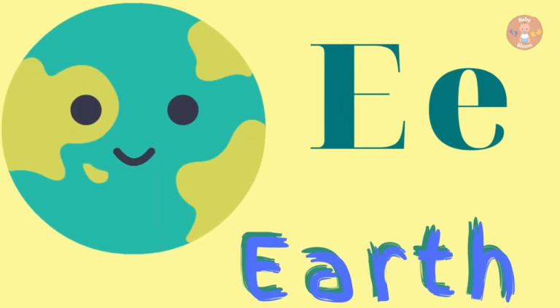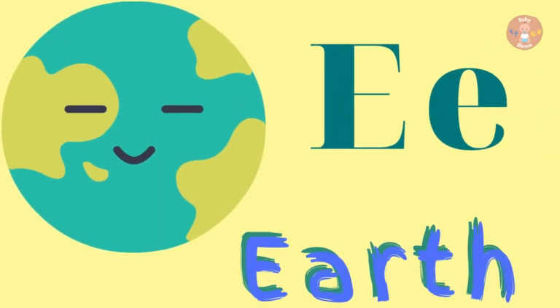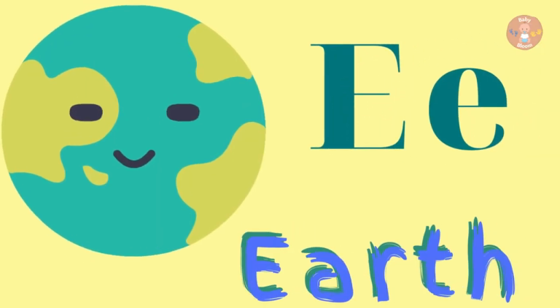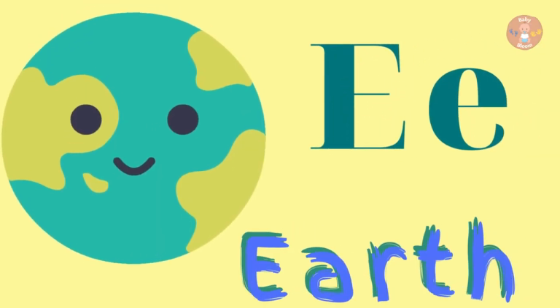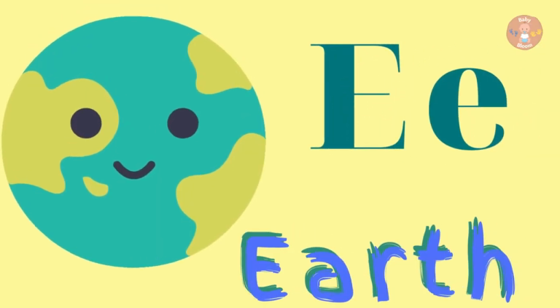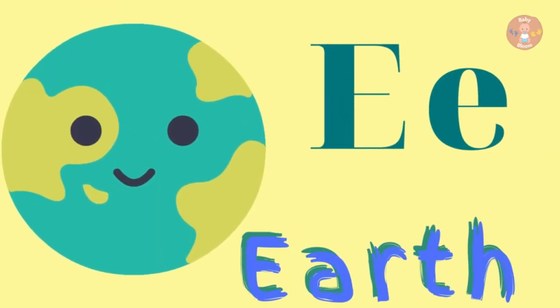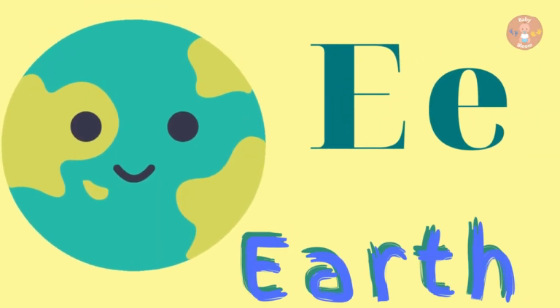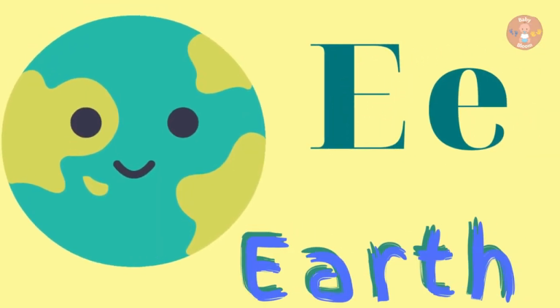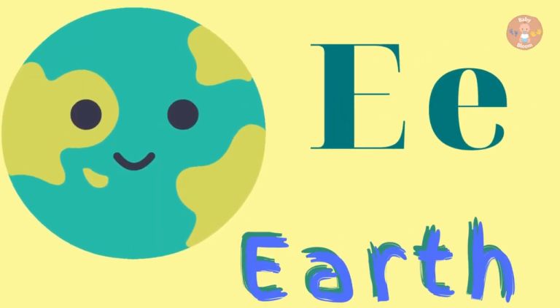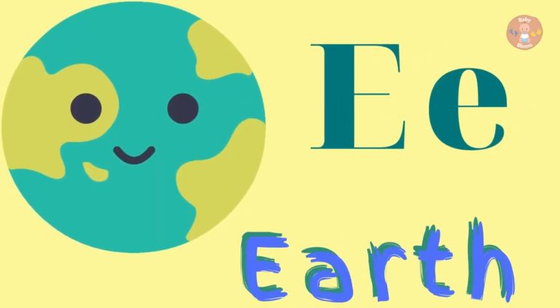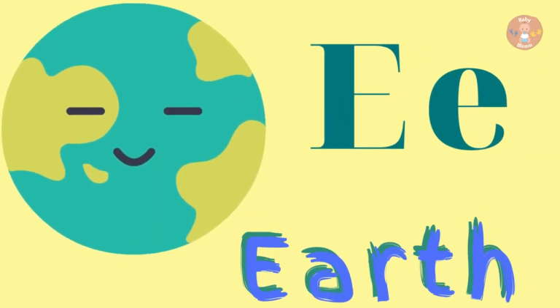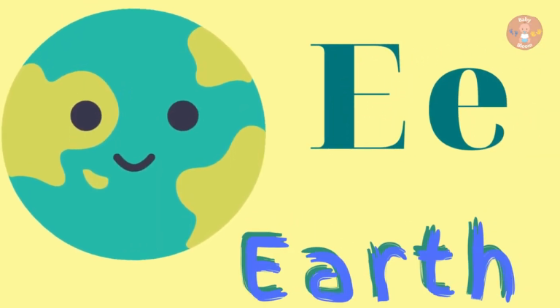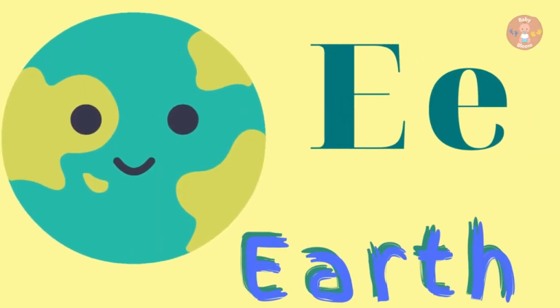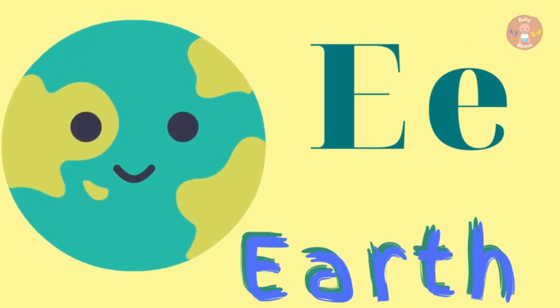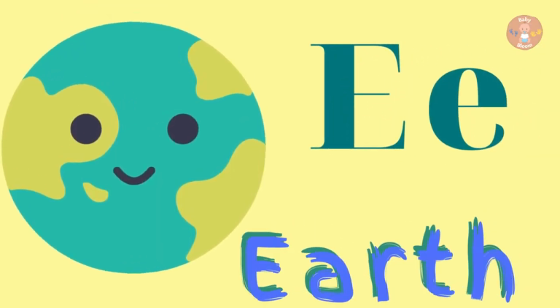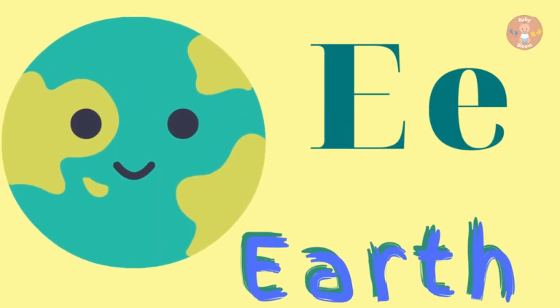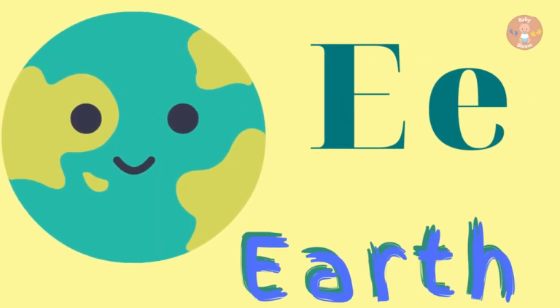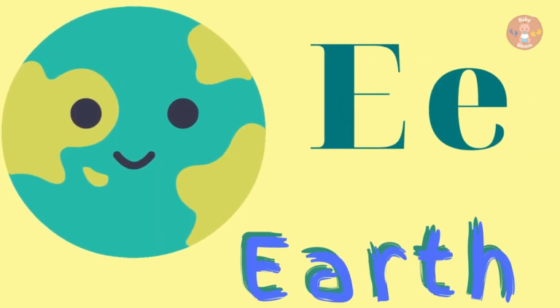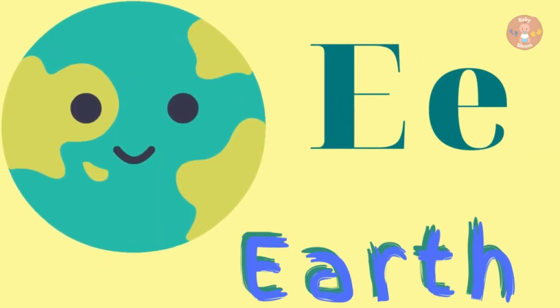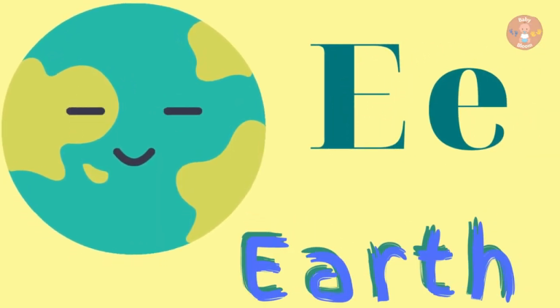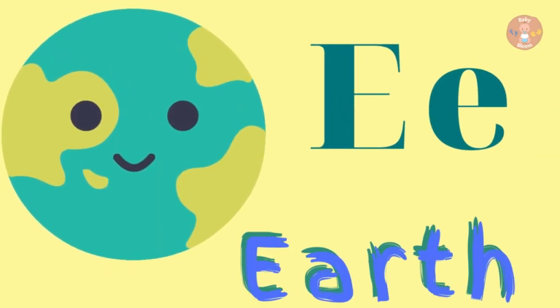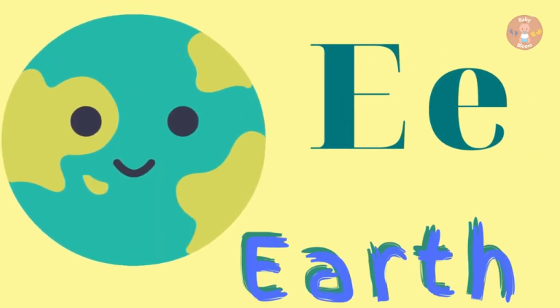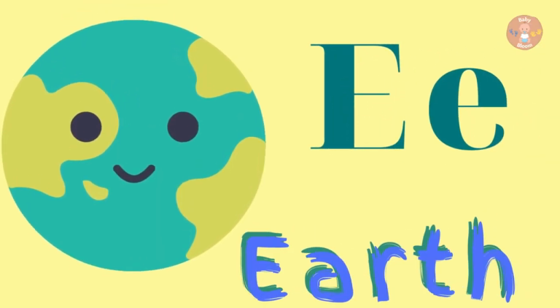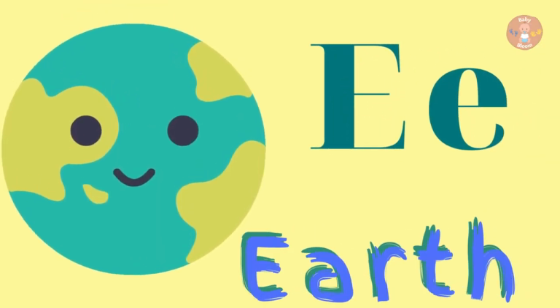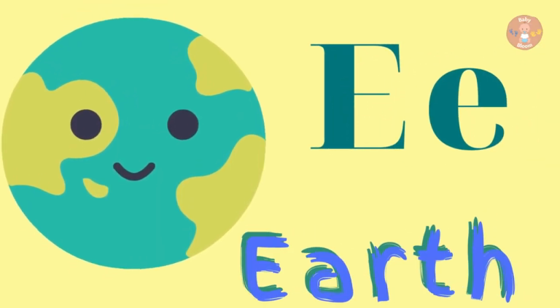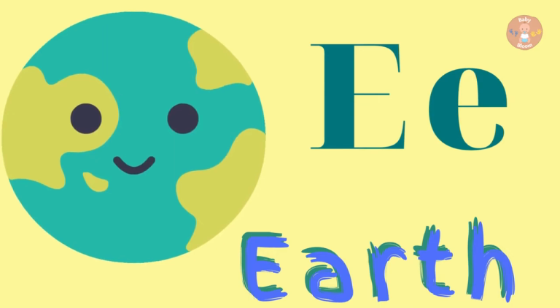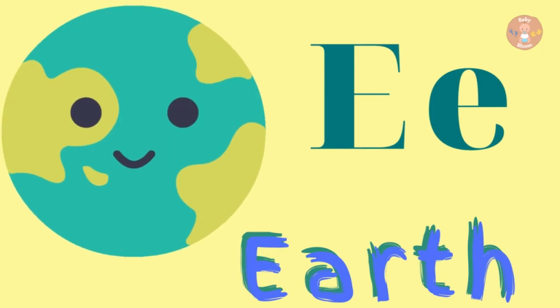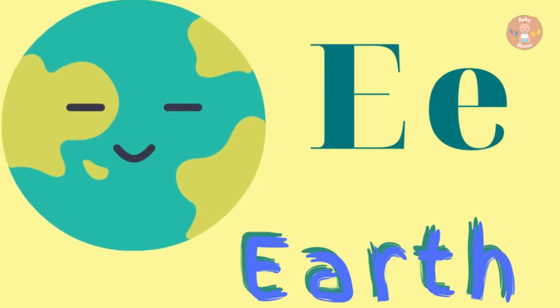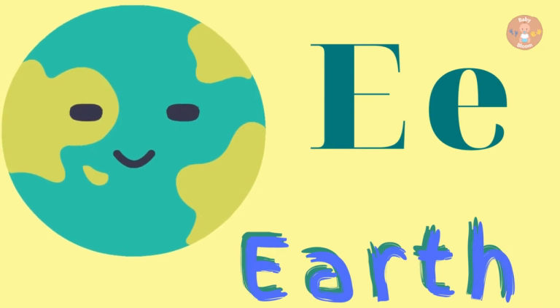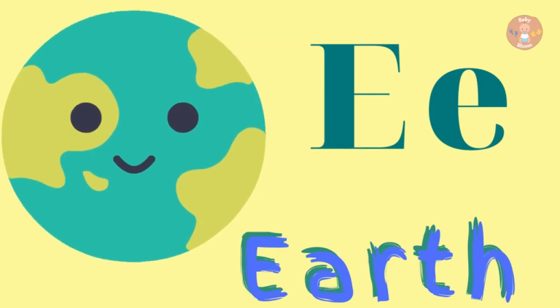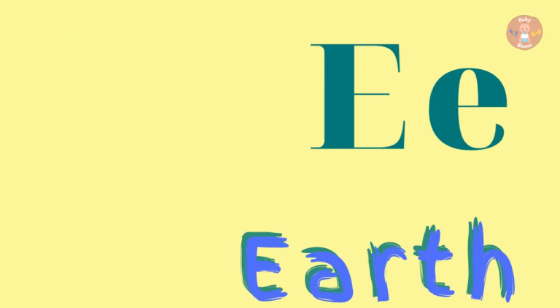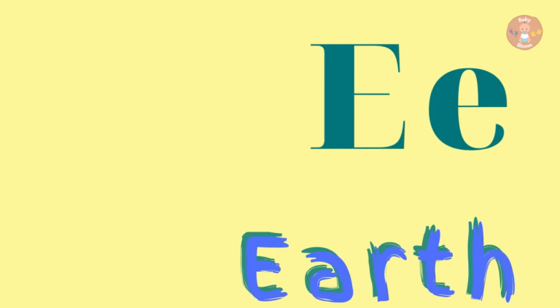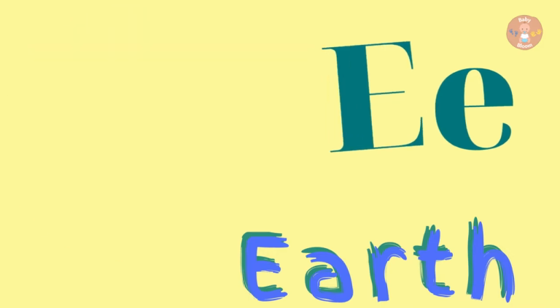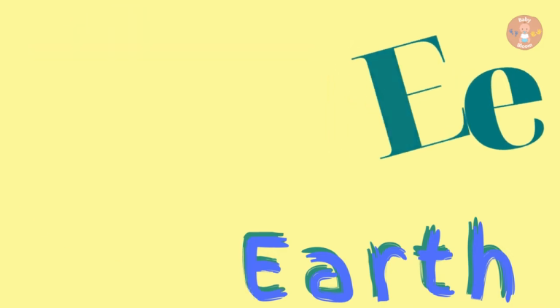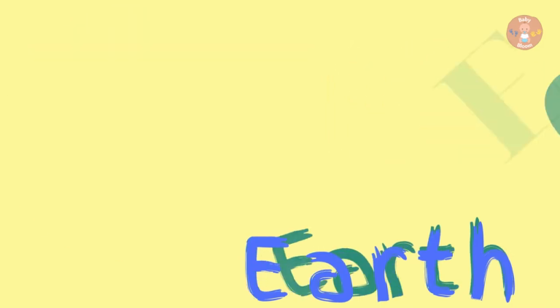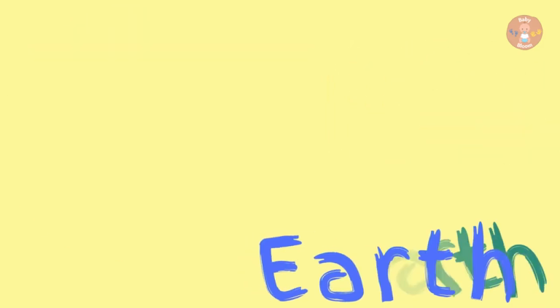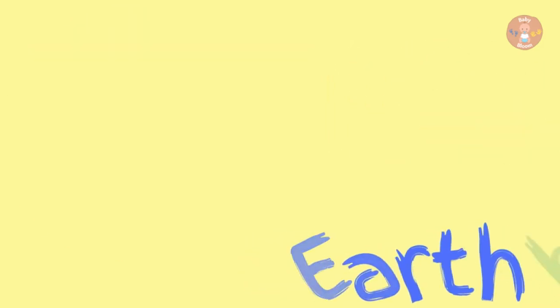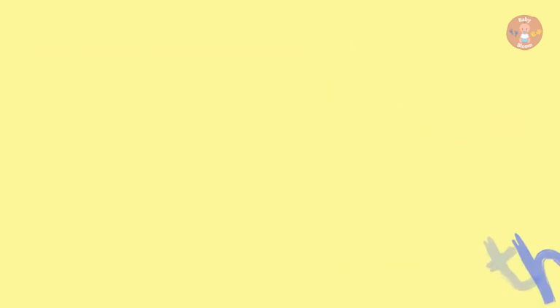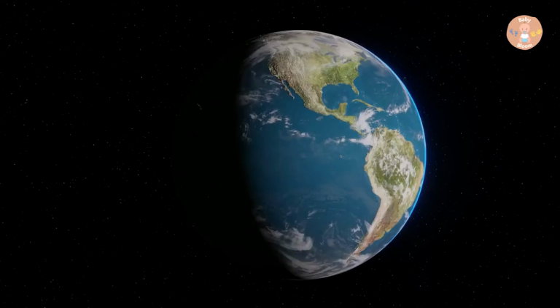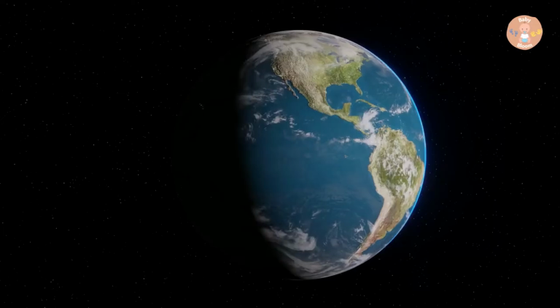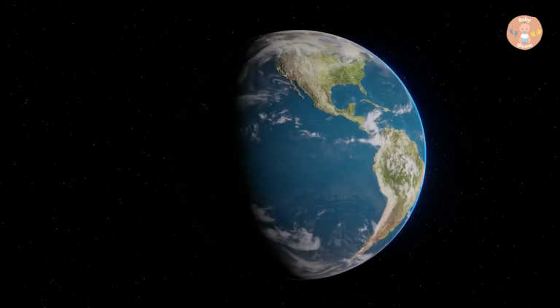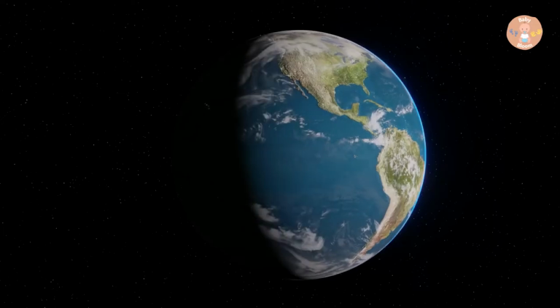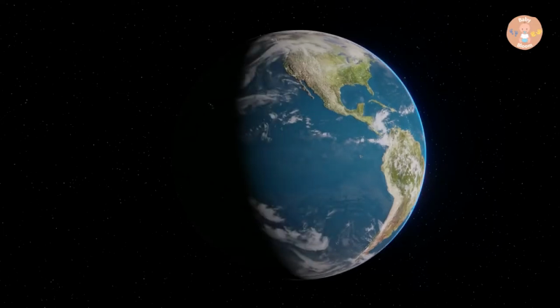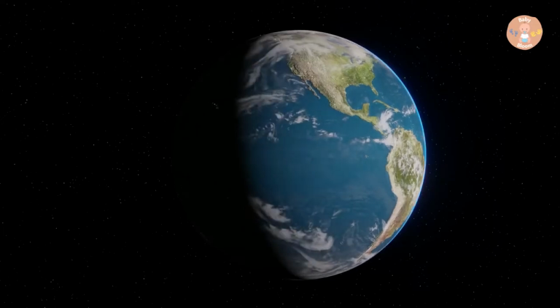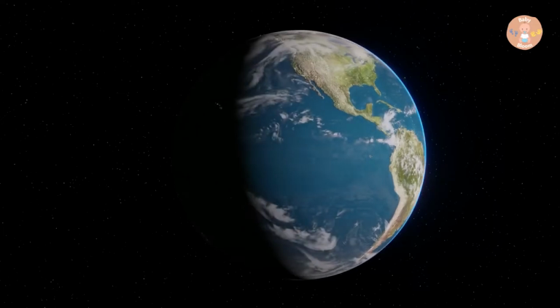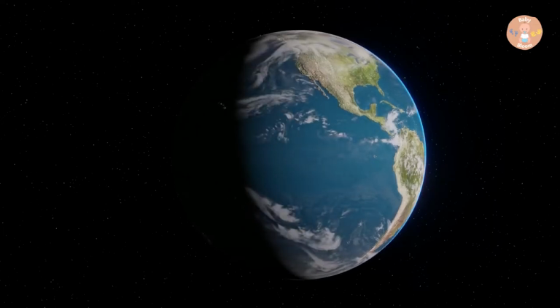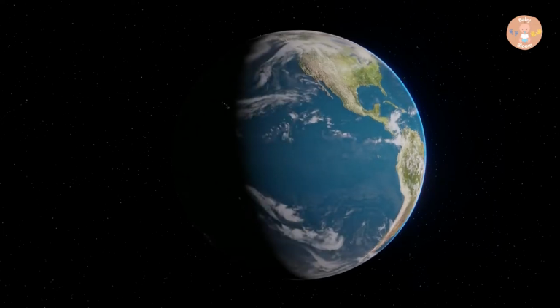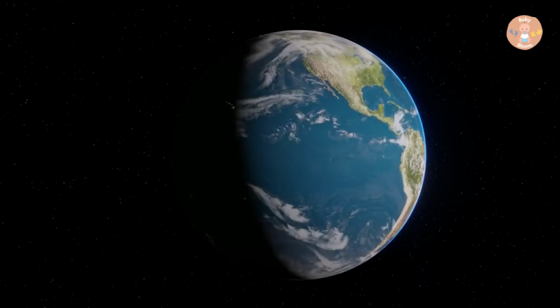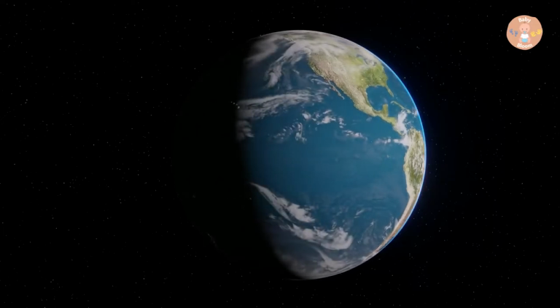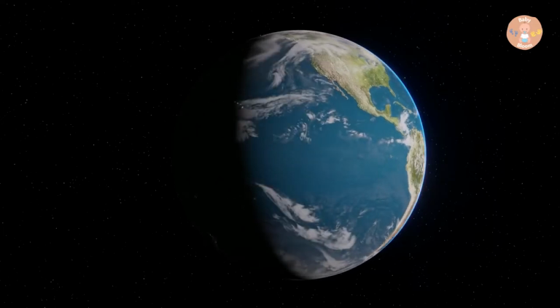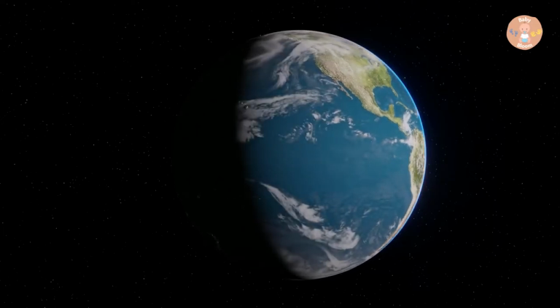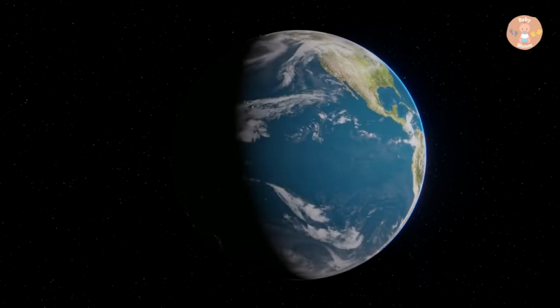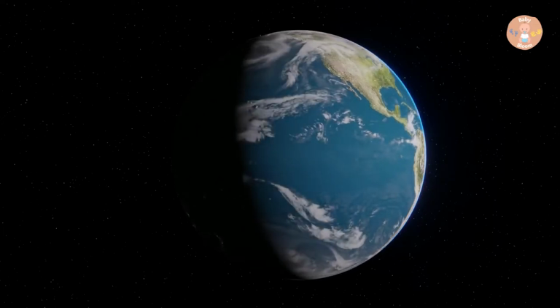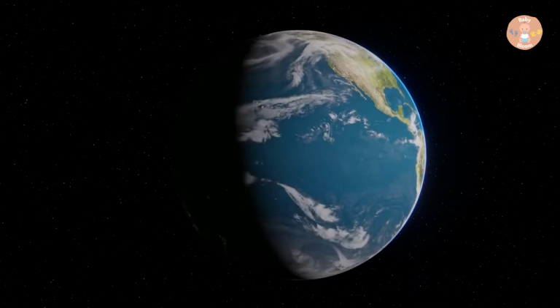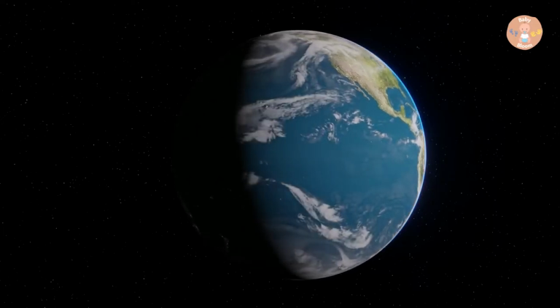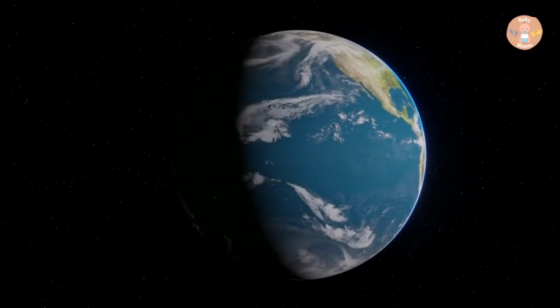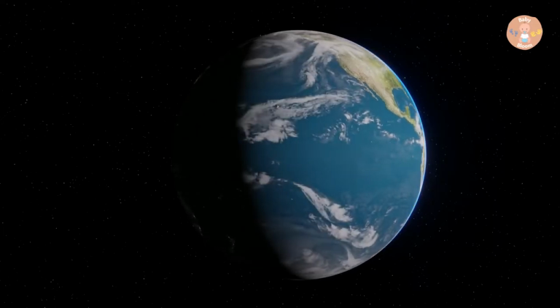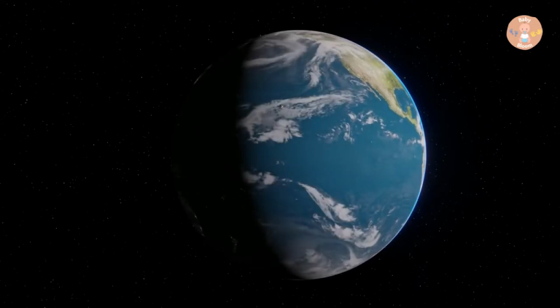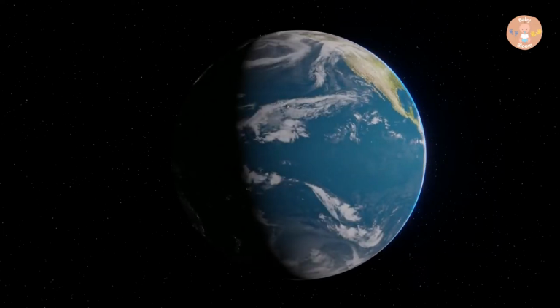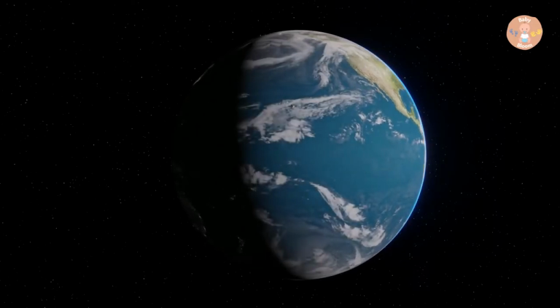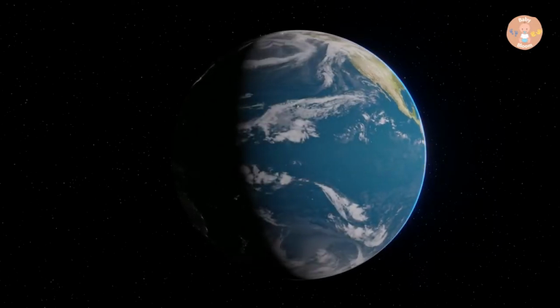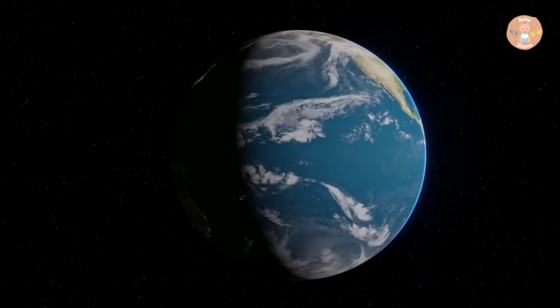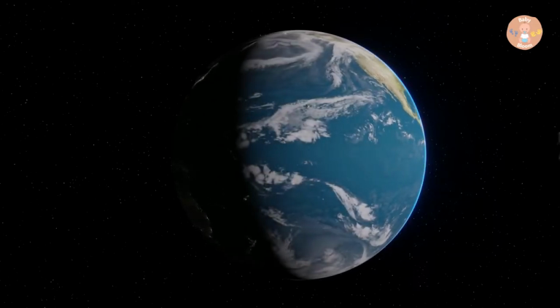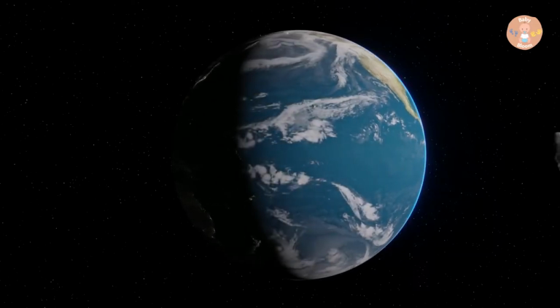E for Earth. Earth moves round and round.